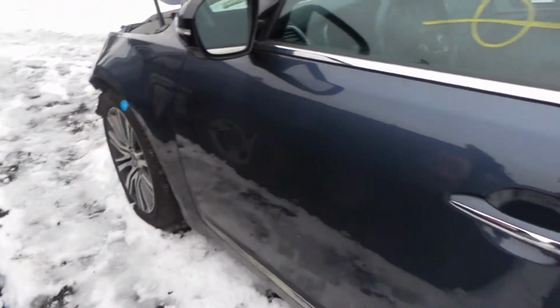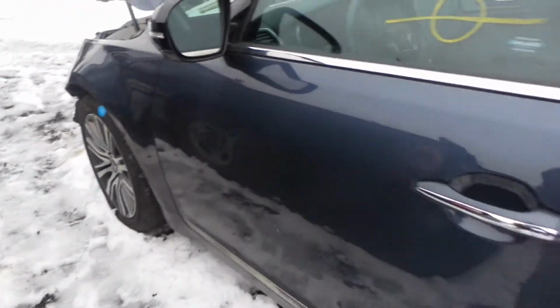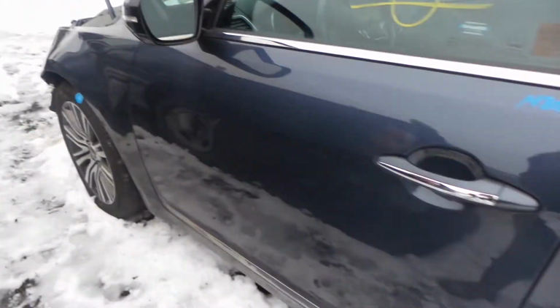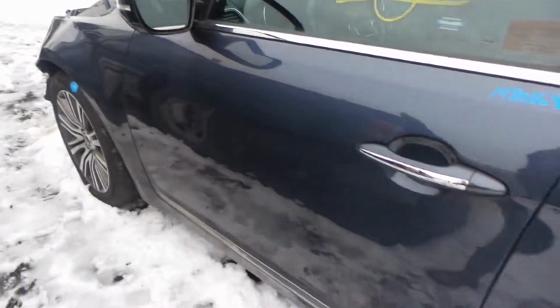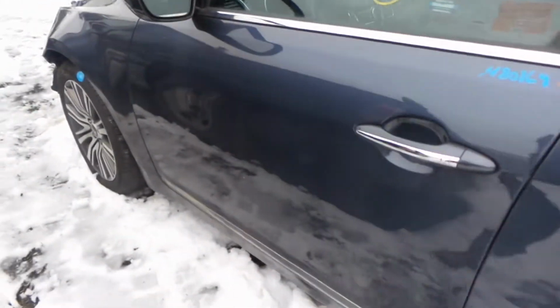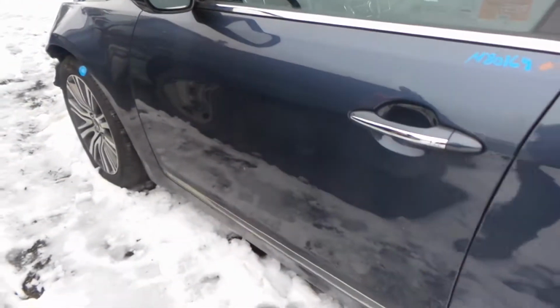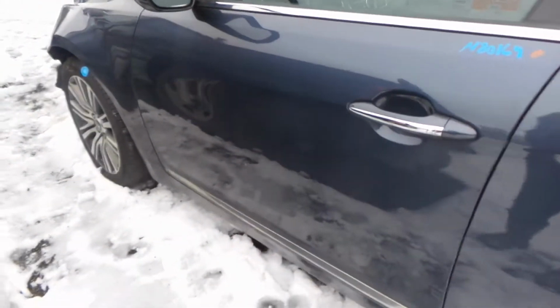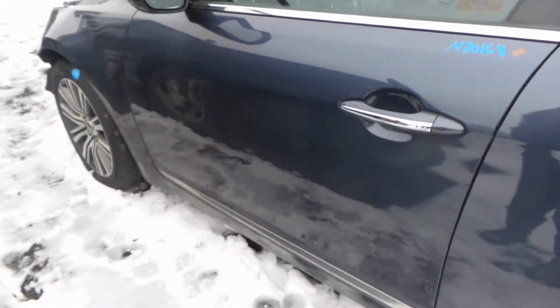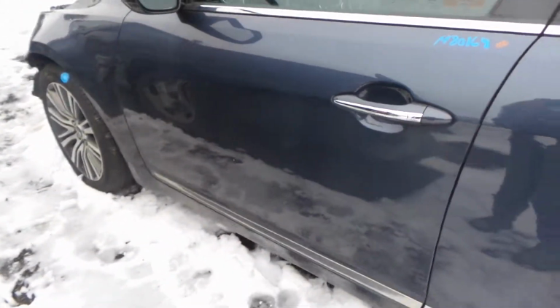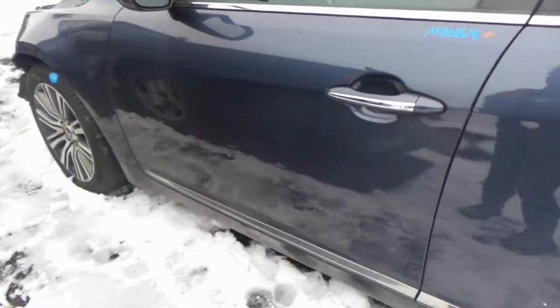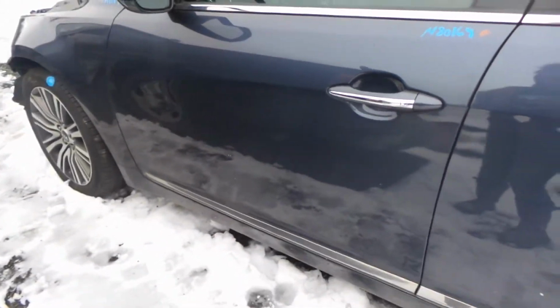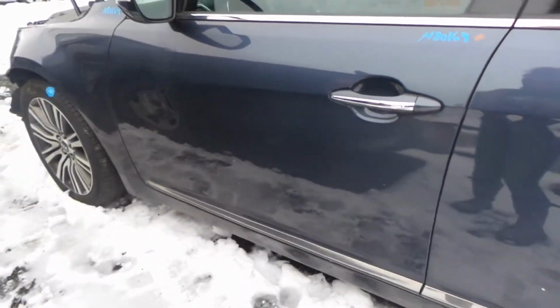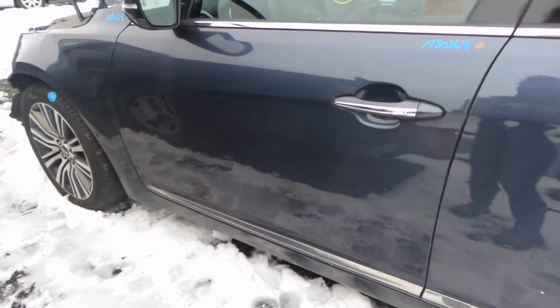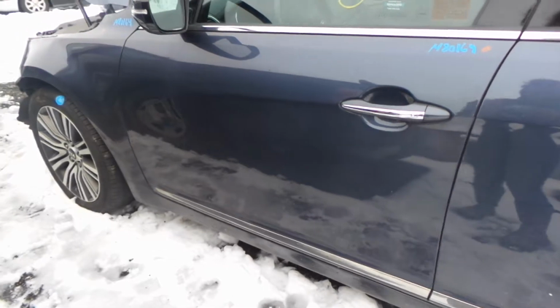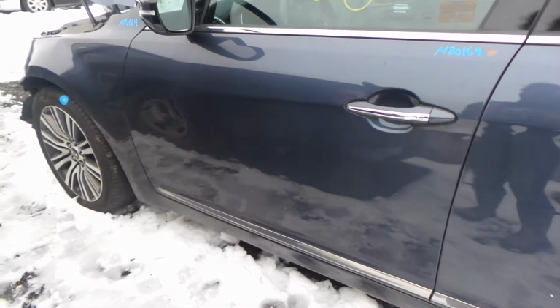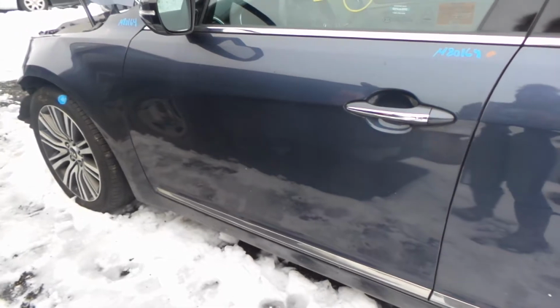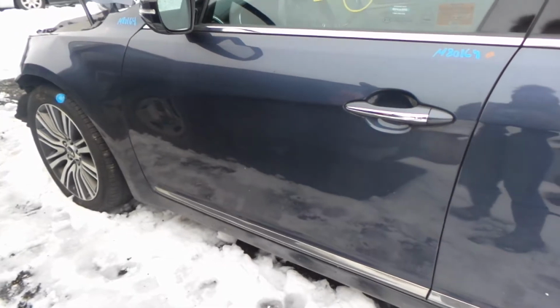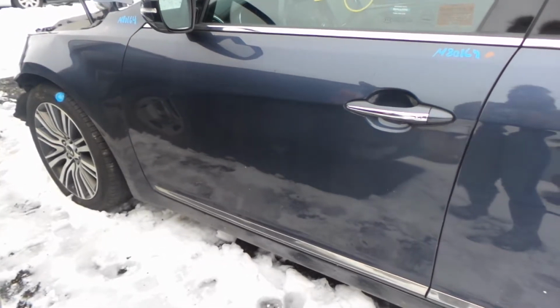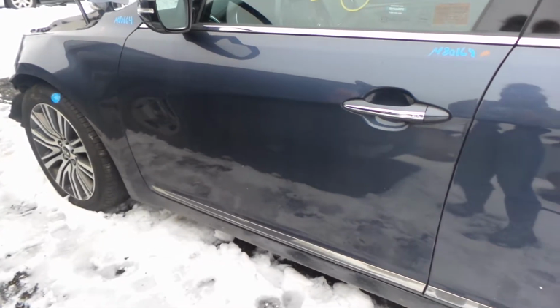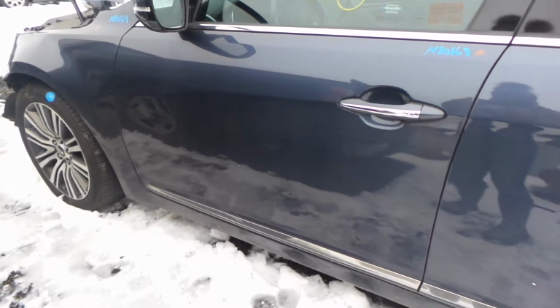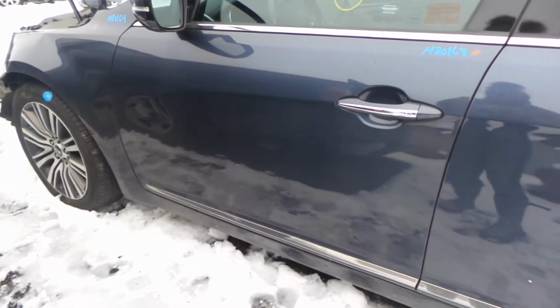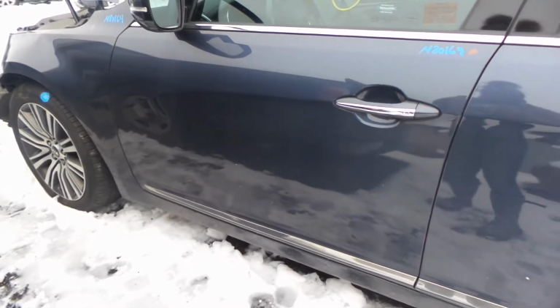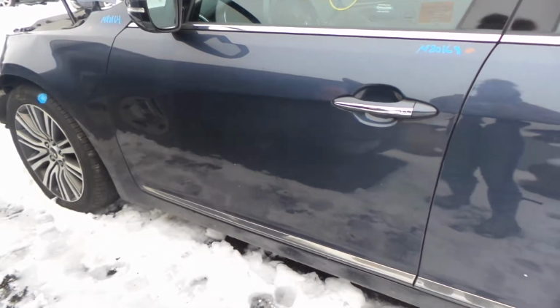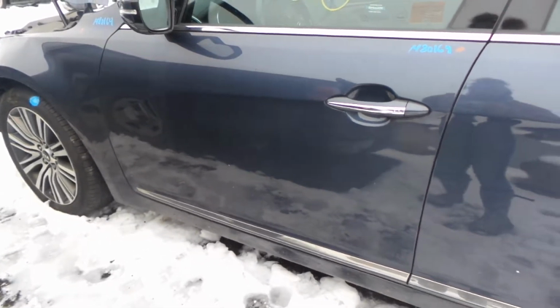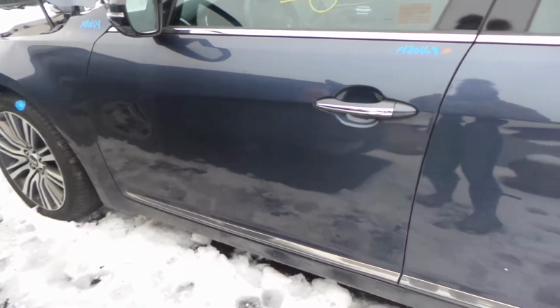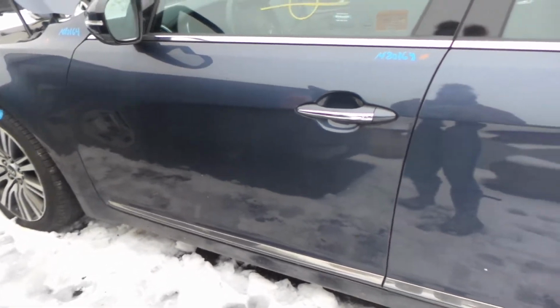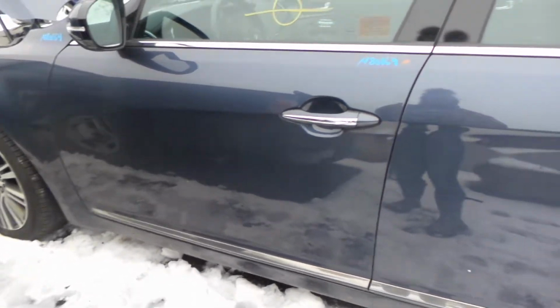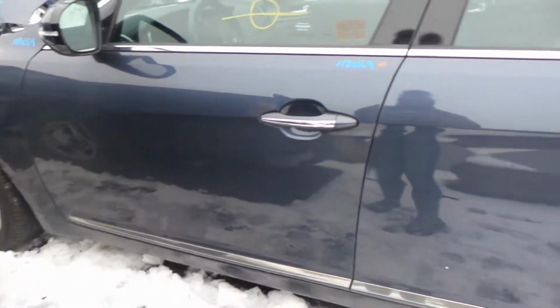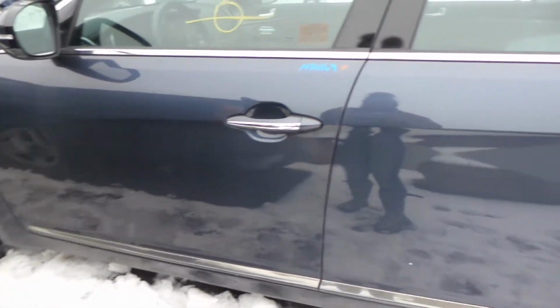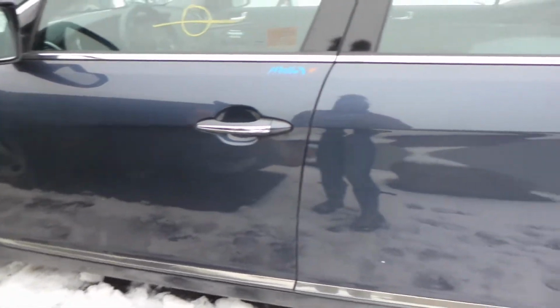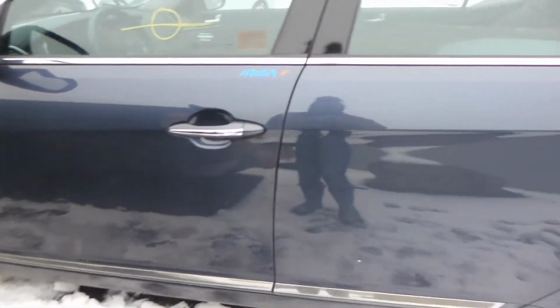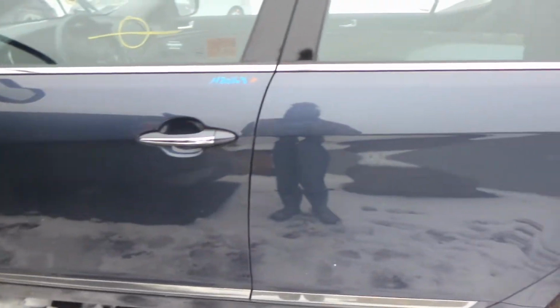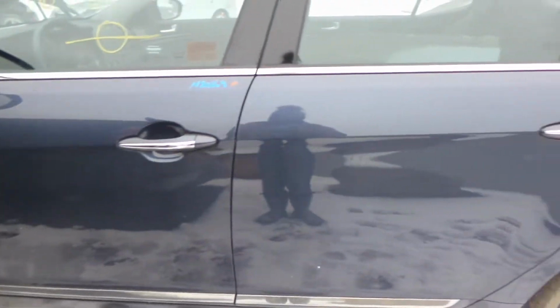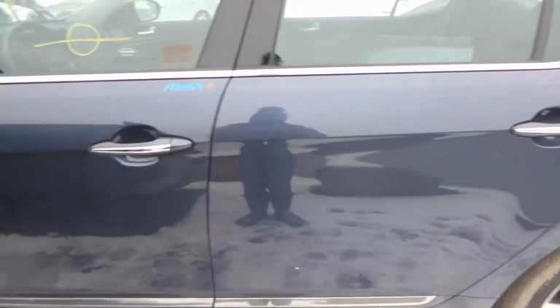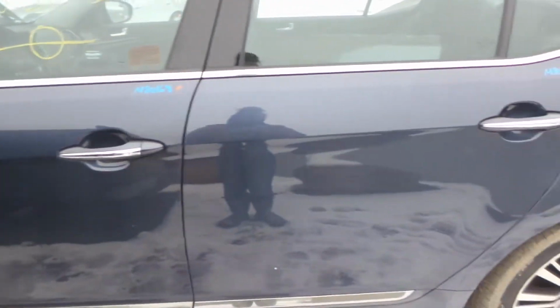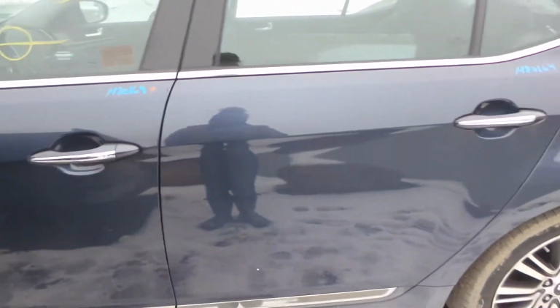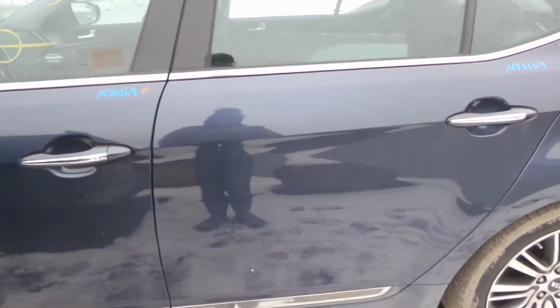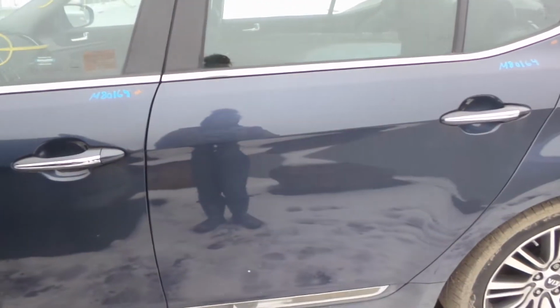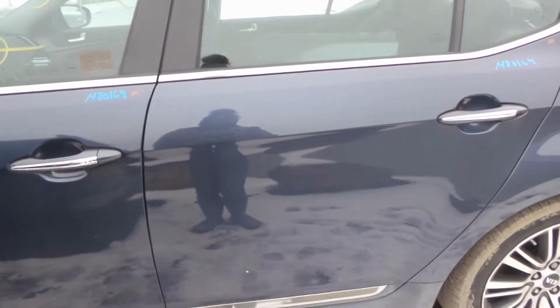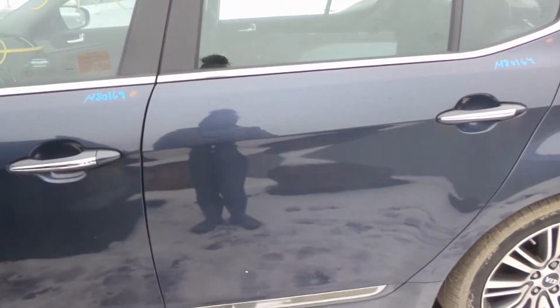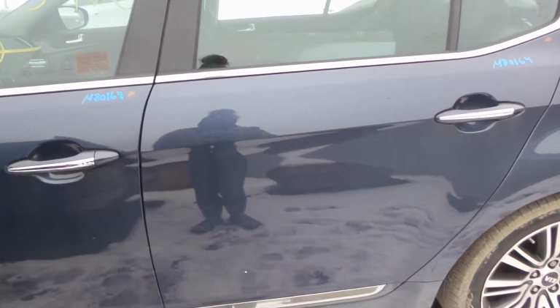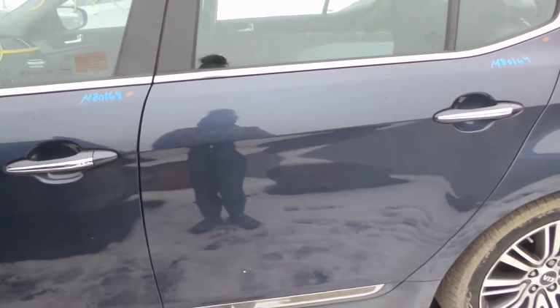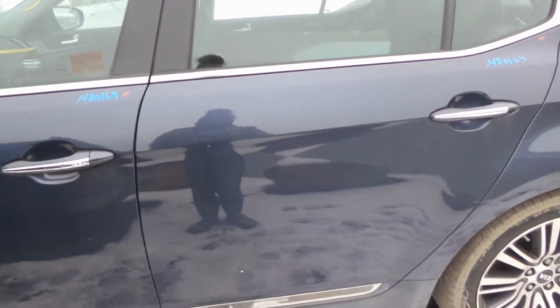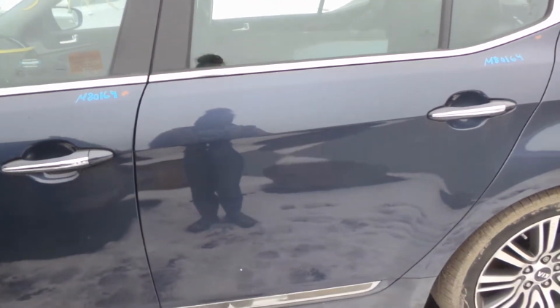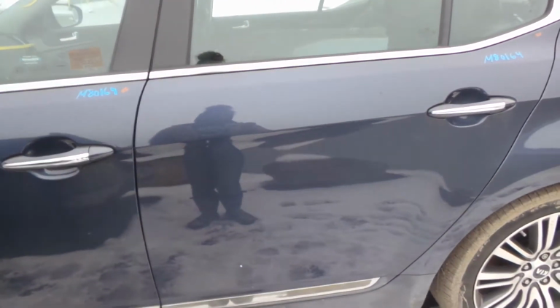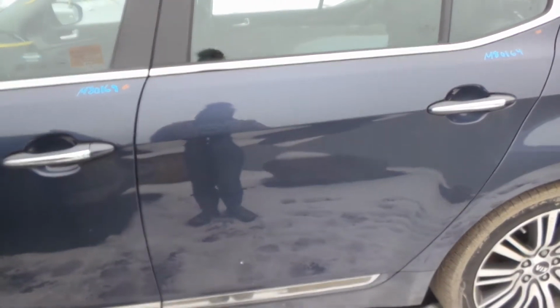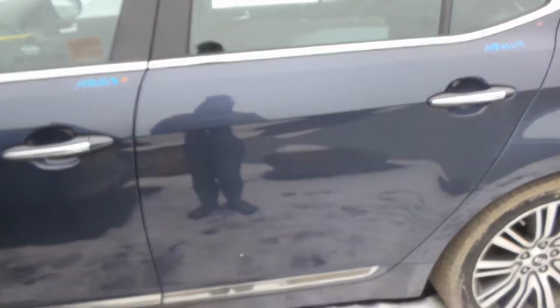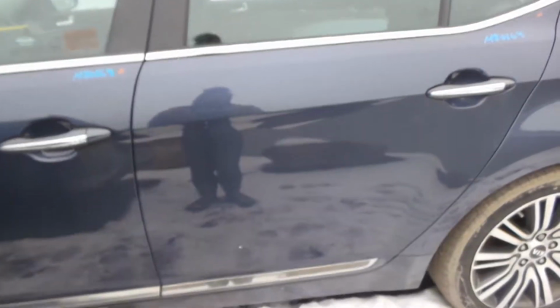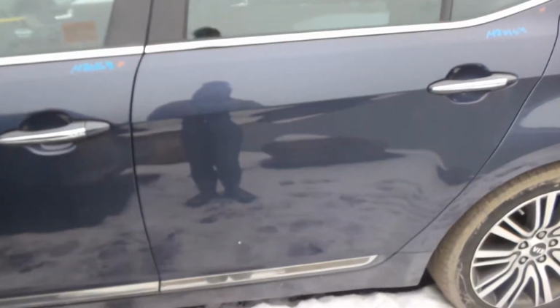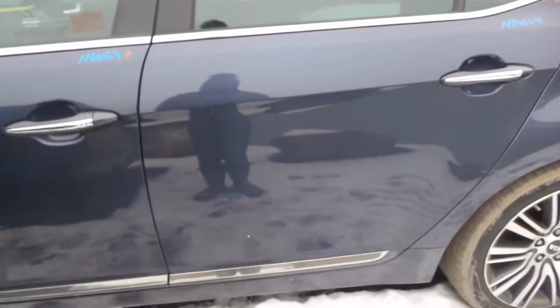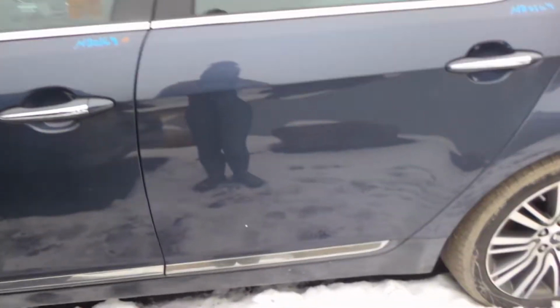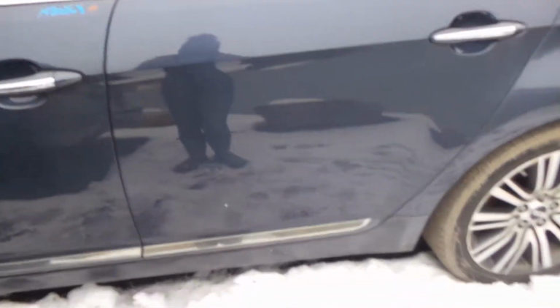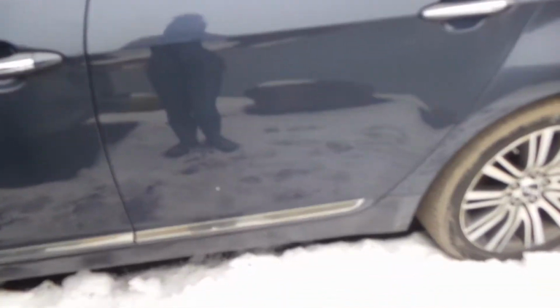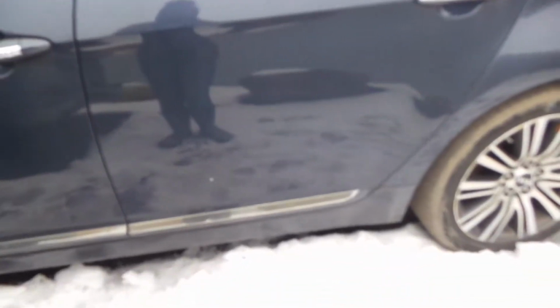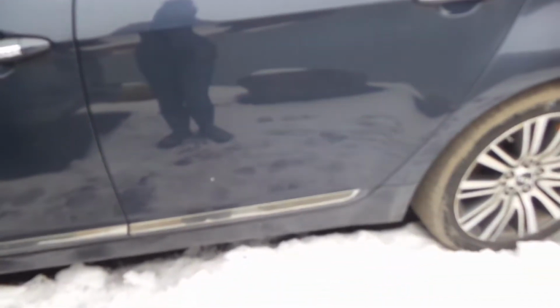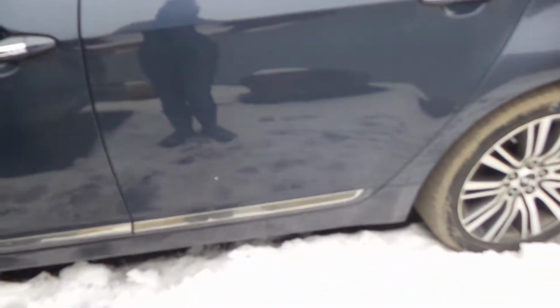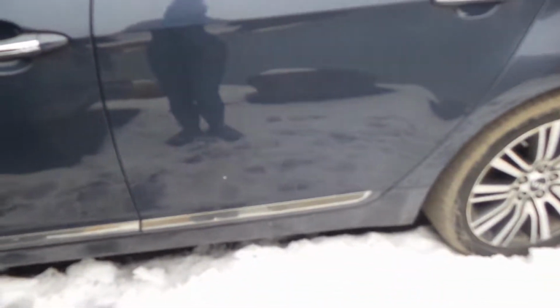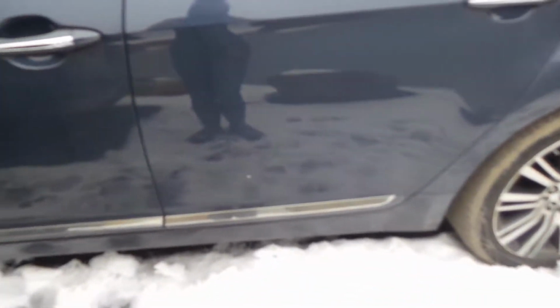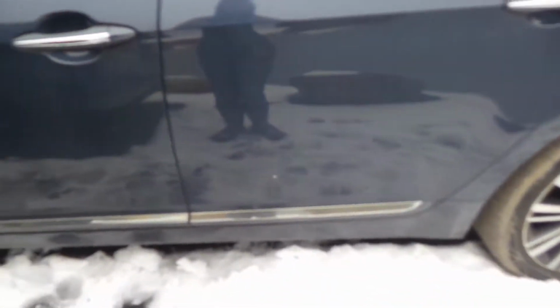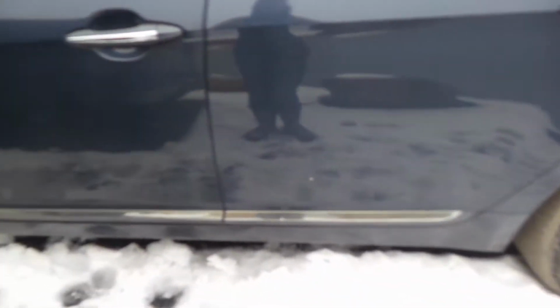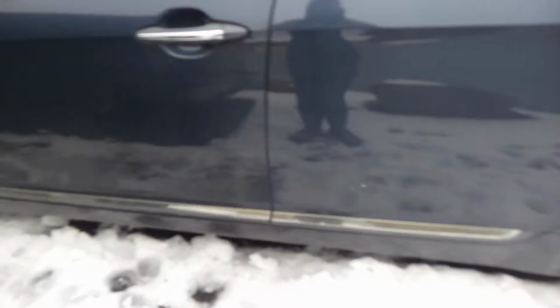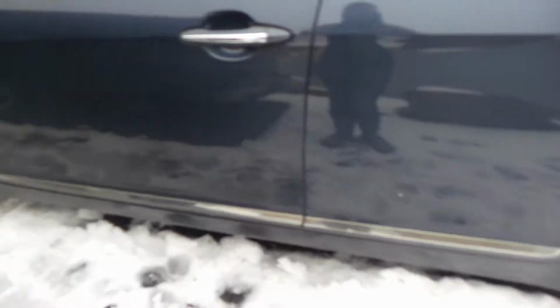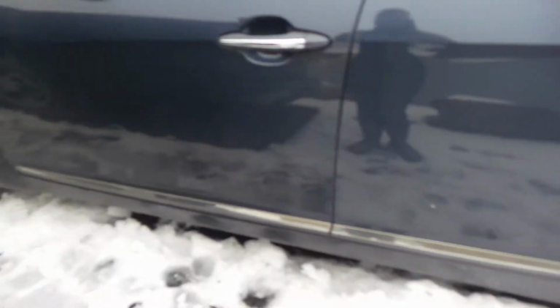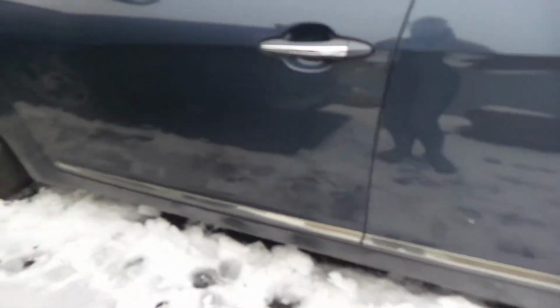The left front door is triple zero insurance quality, as well as the rear door. They have no damage. We also have good rocker moldings.